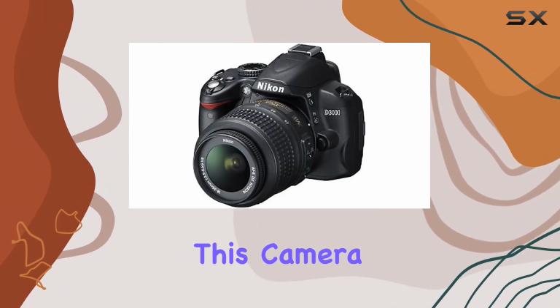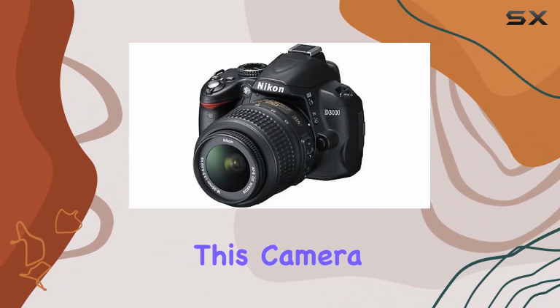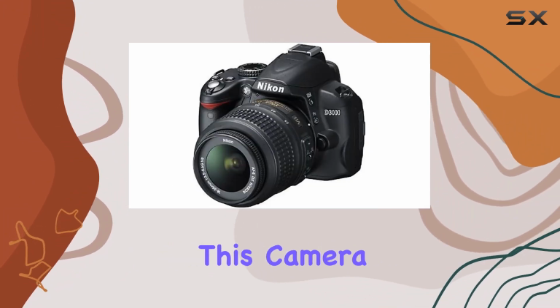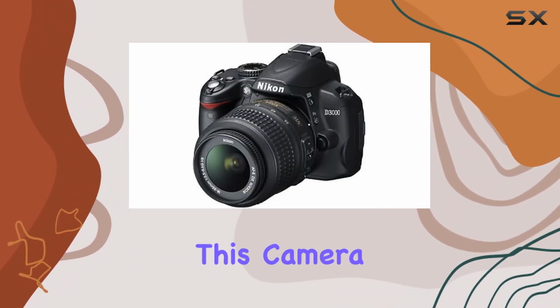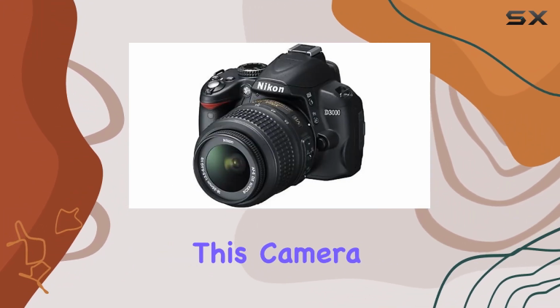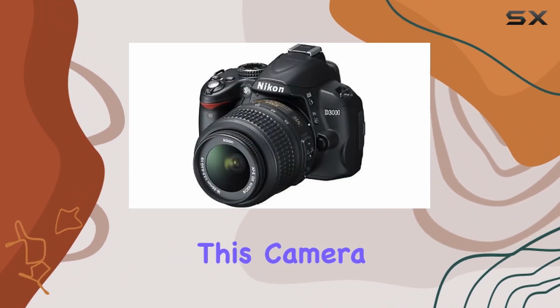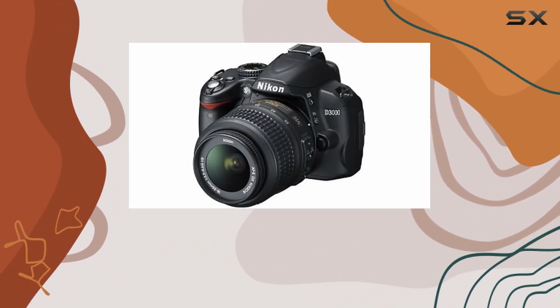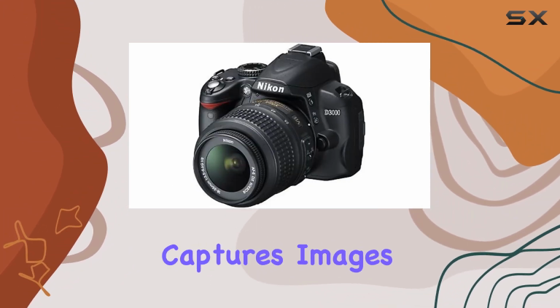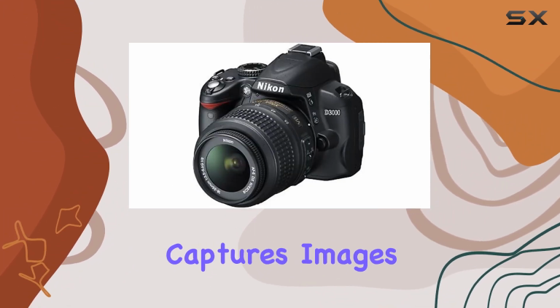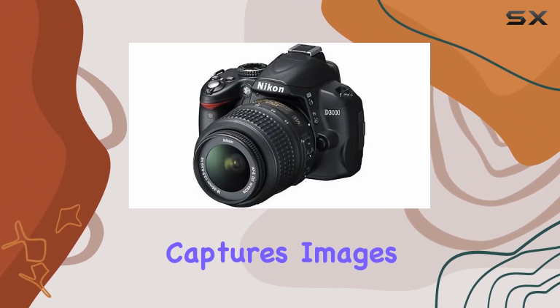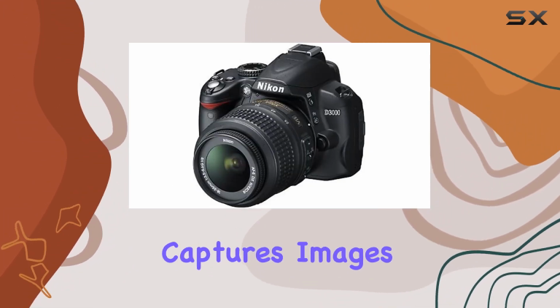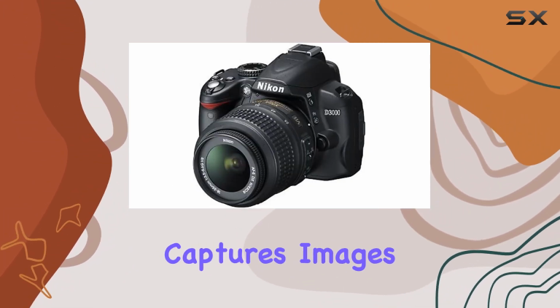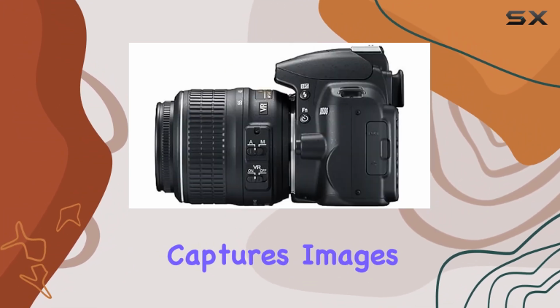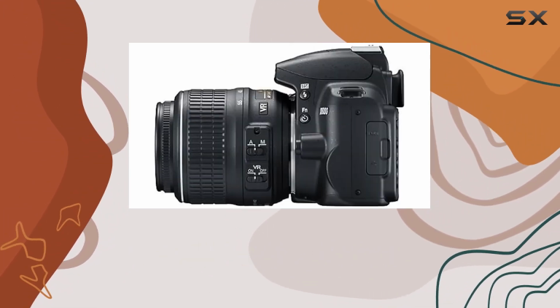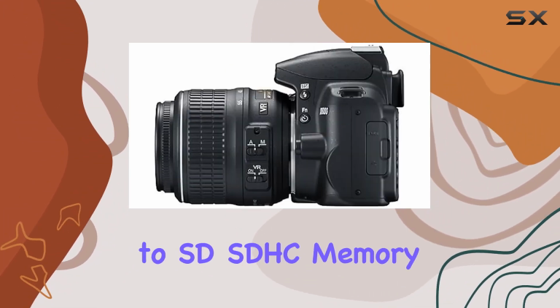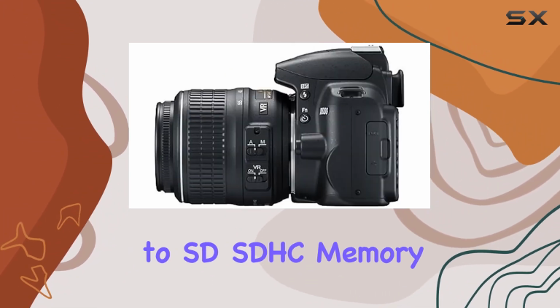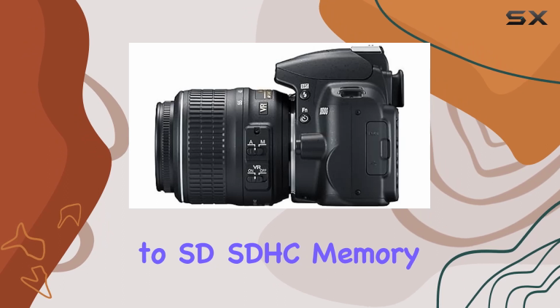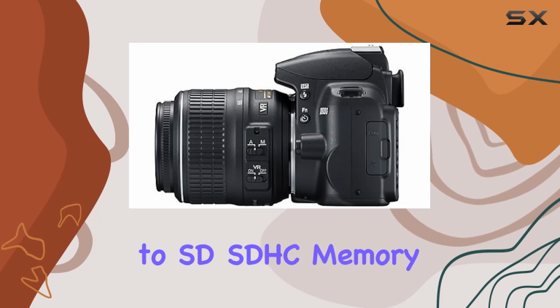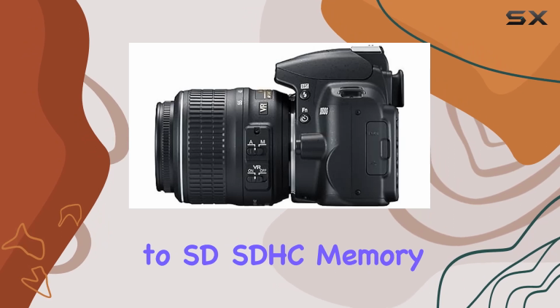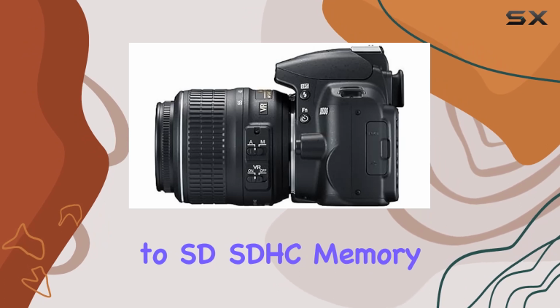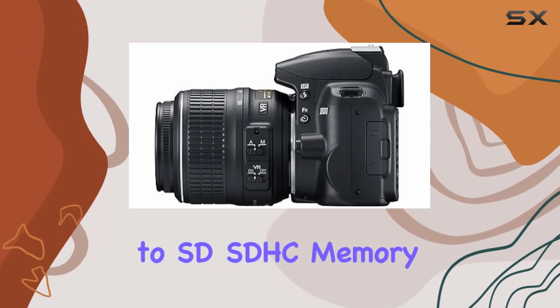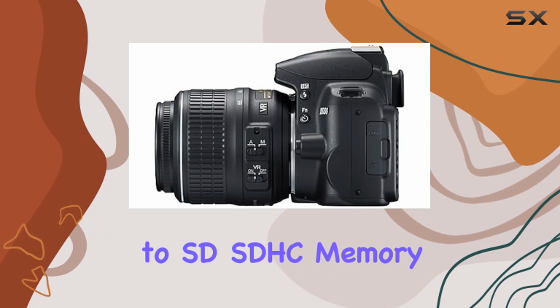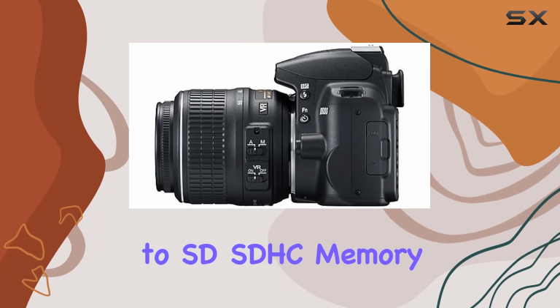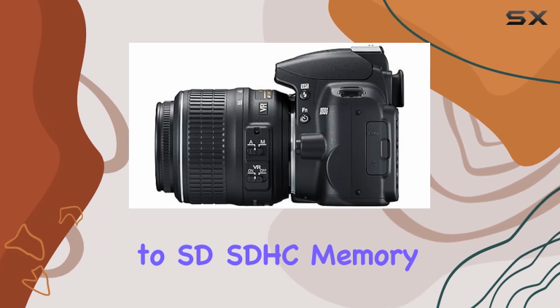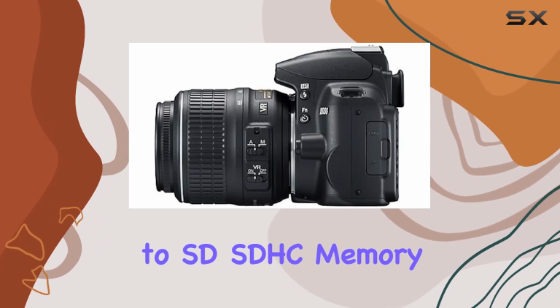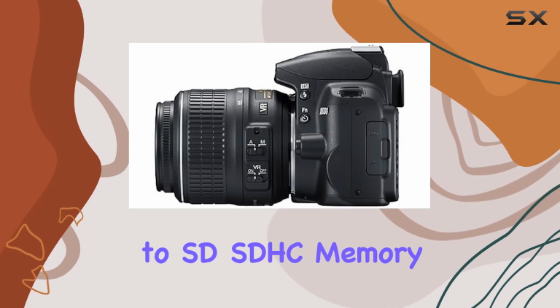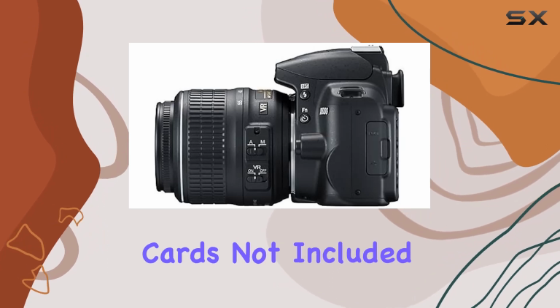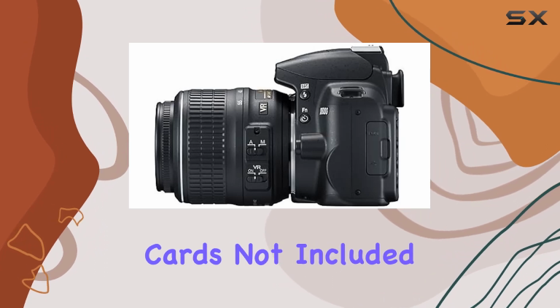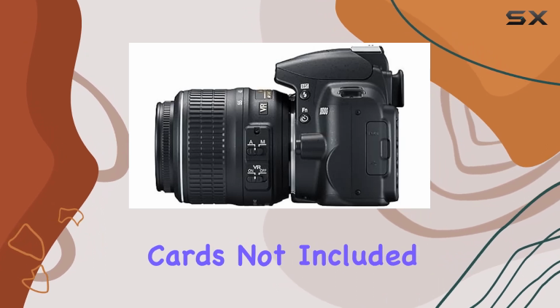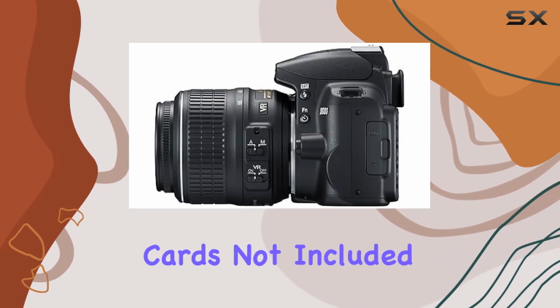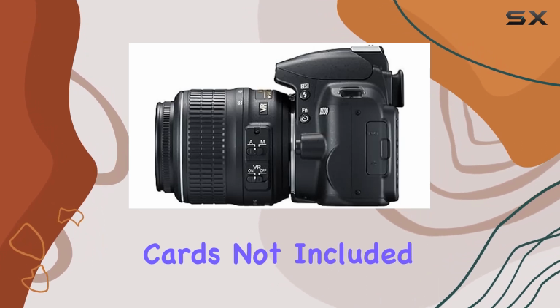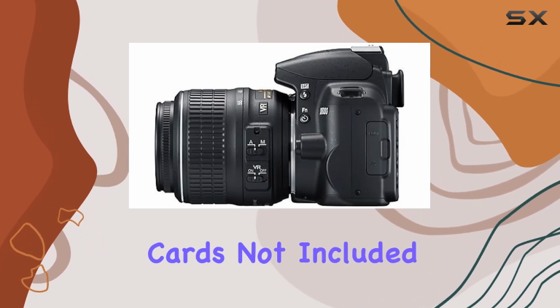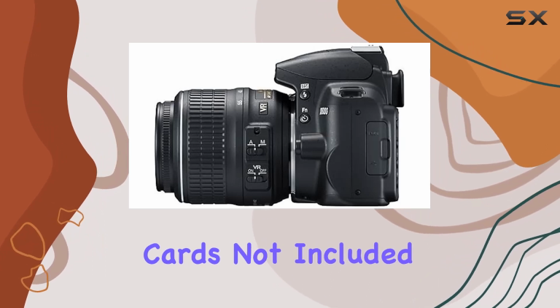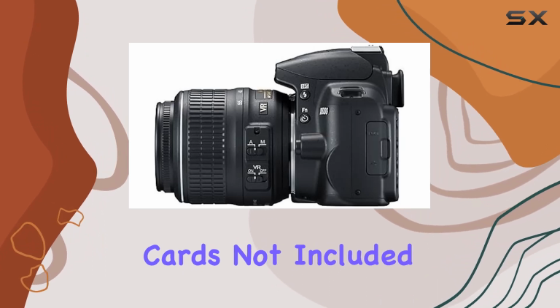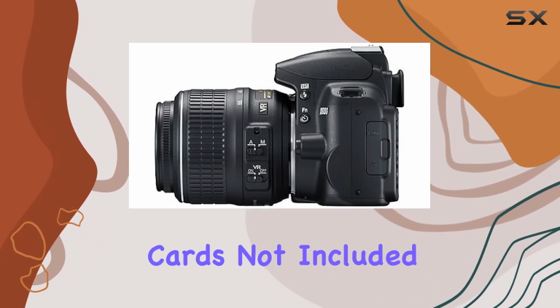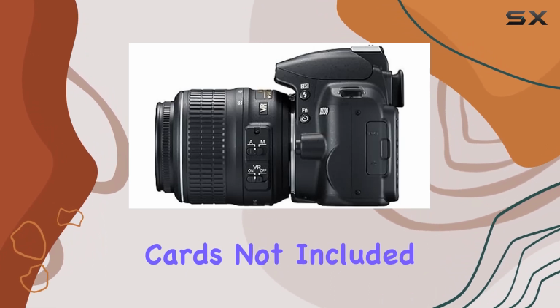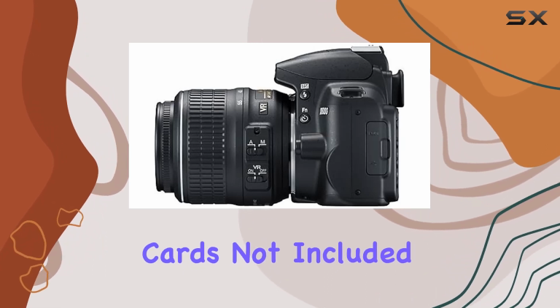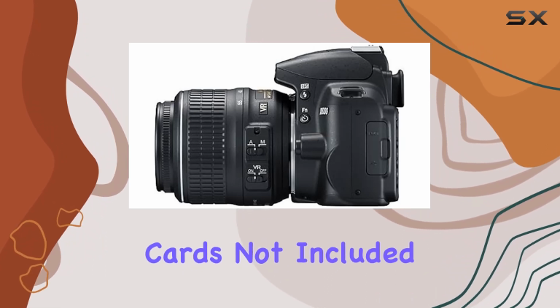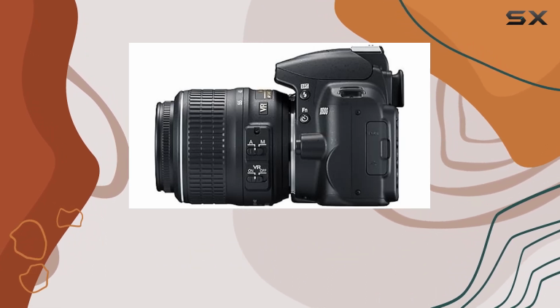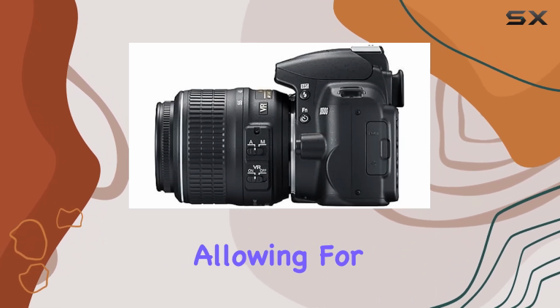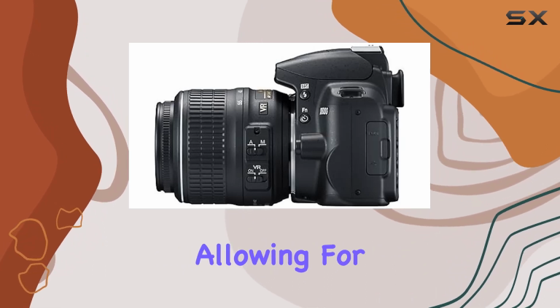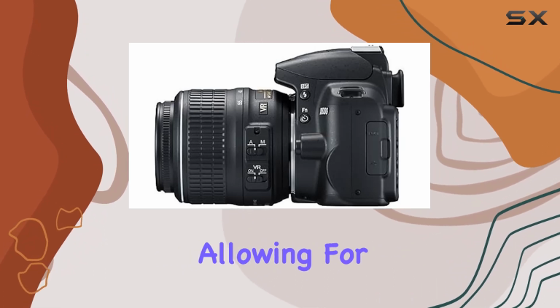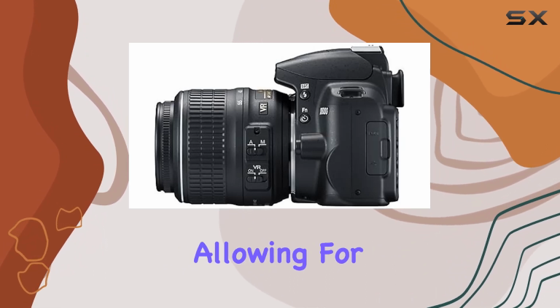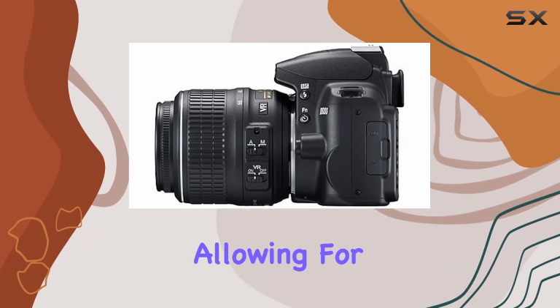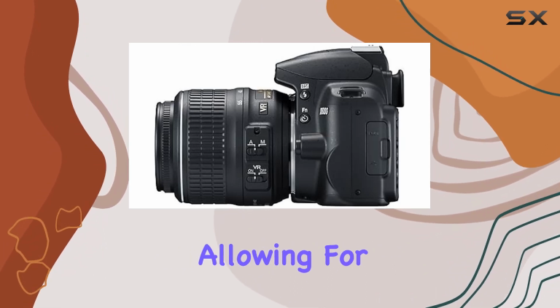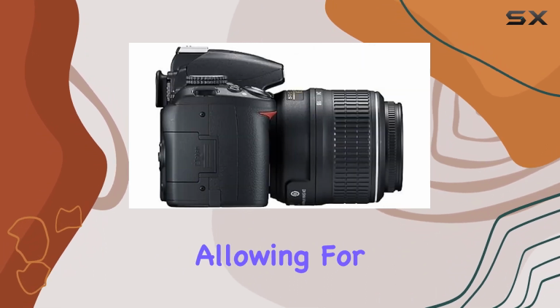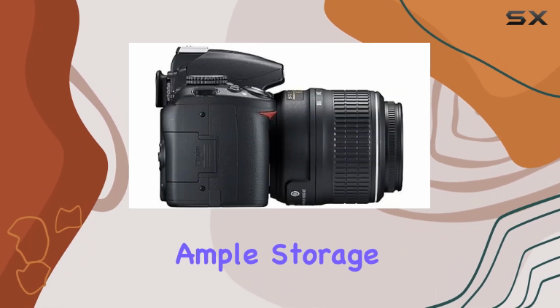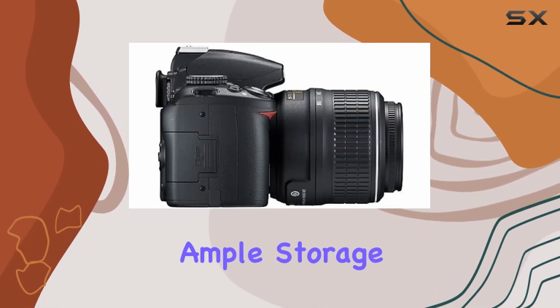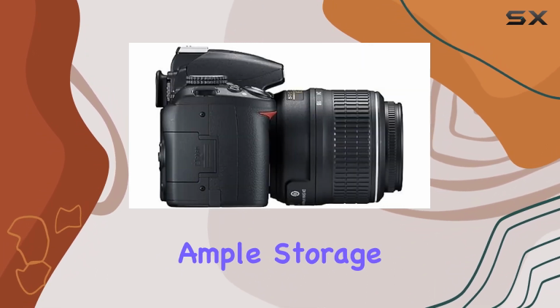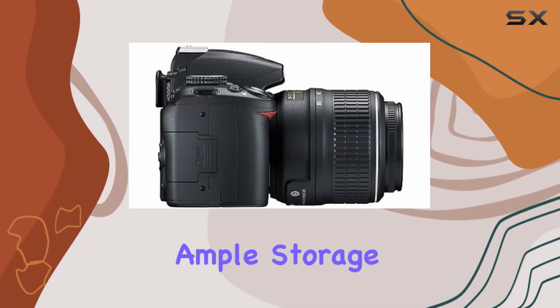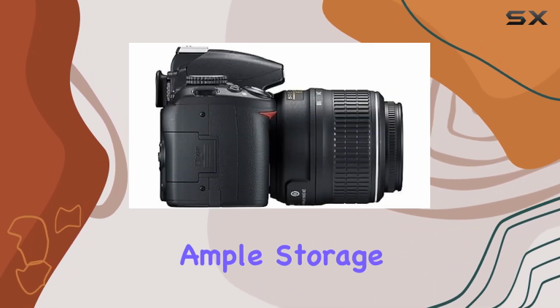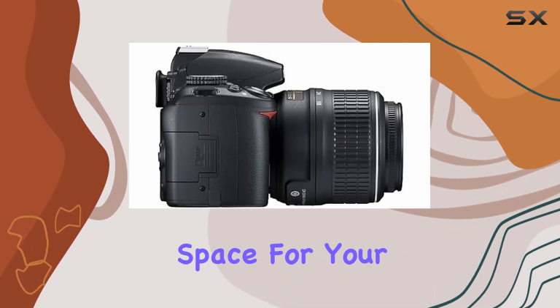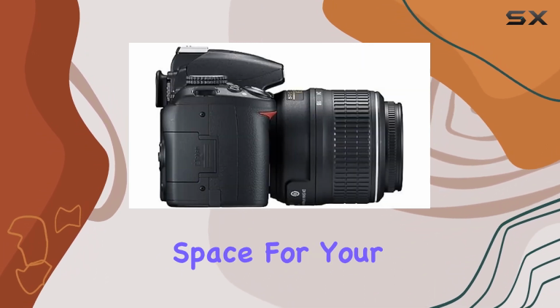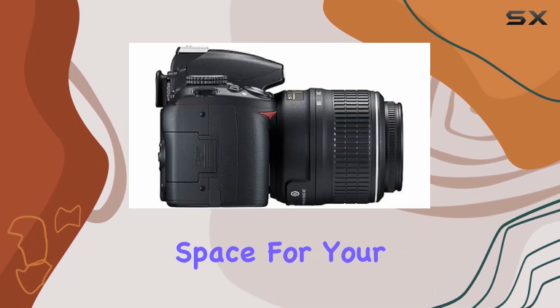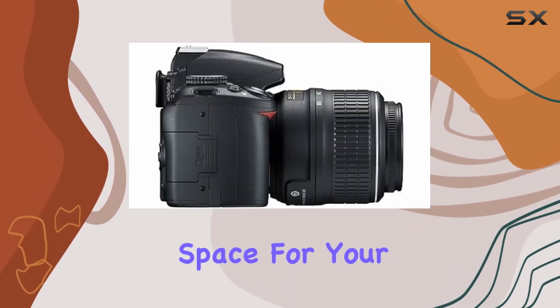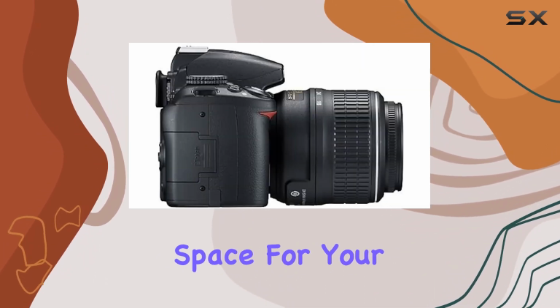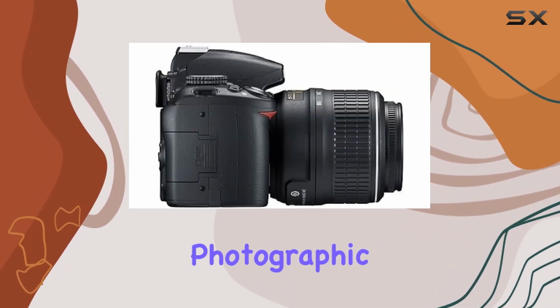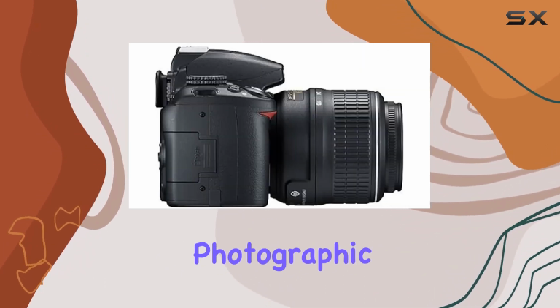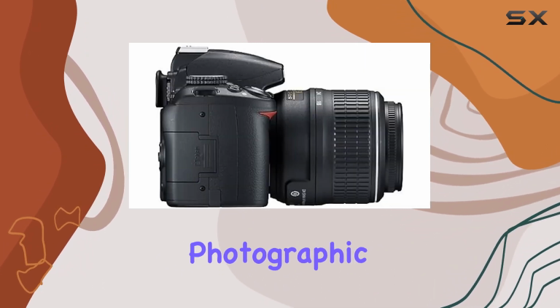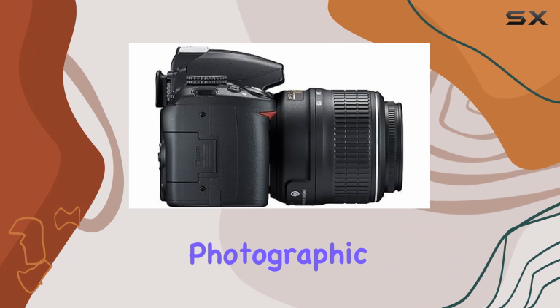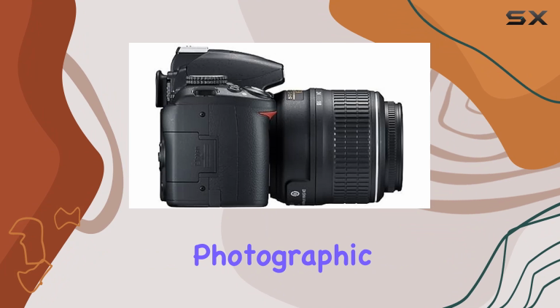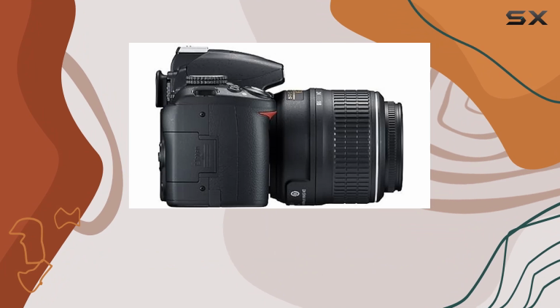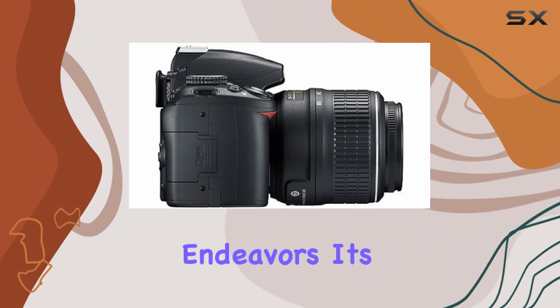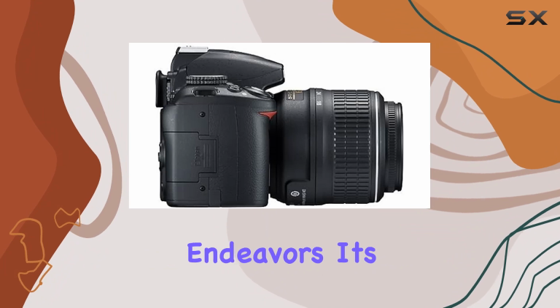This camera captures images to SD/SDHC memory cards, not included, allowing for ample storage space for your photographic endeavors.